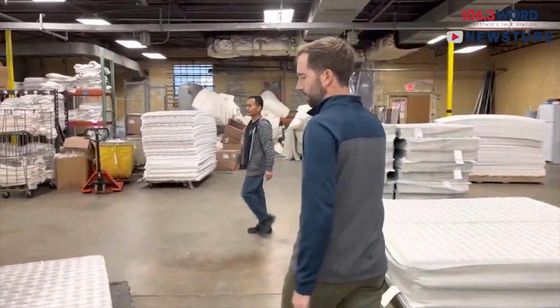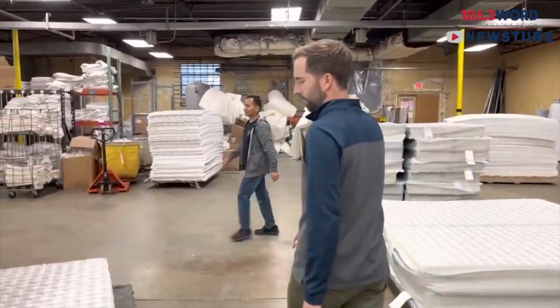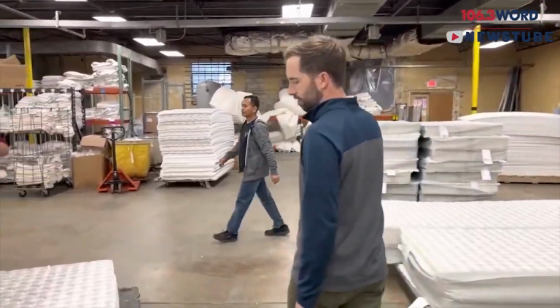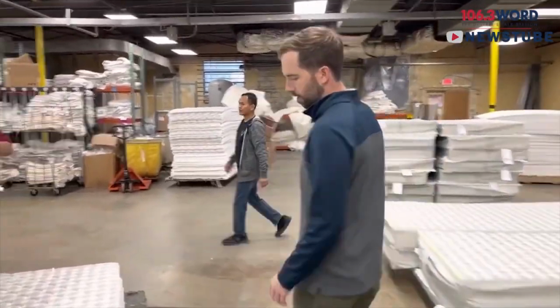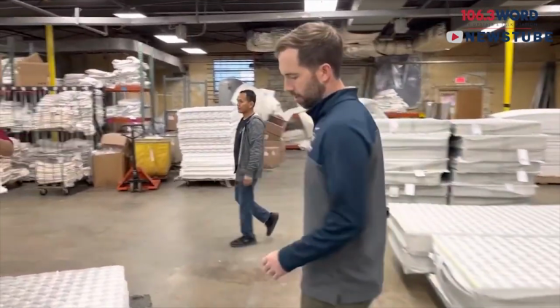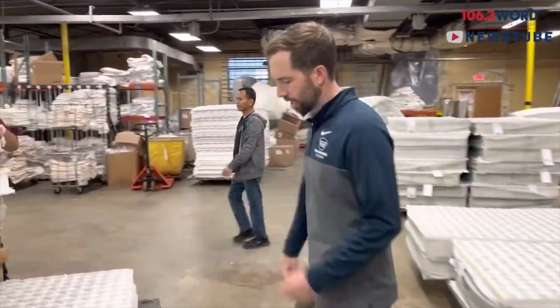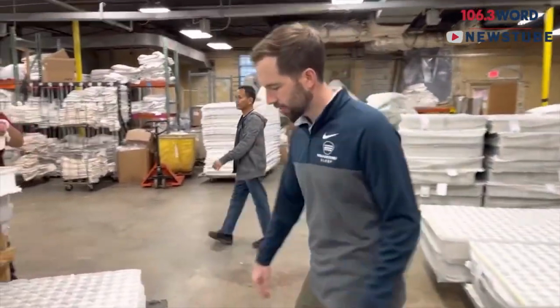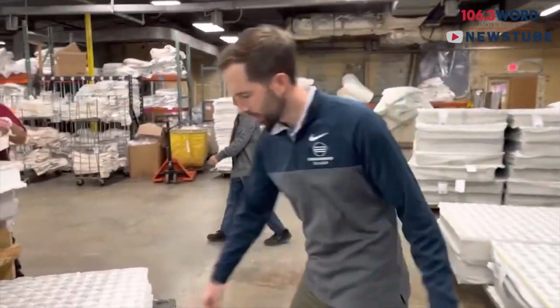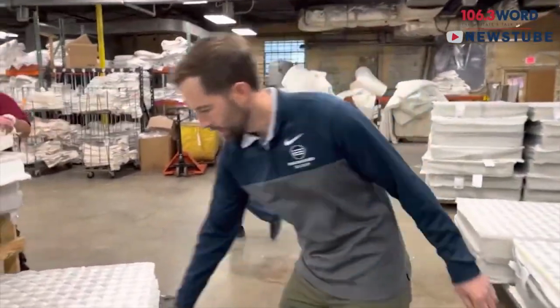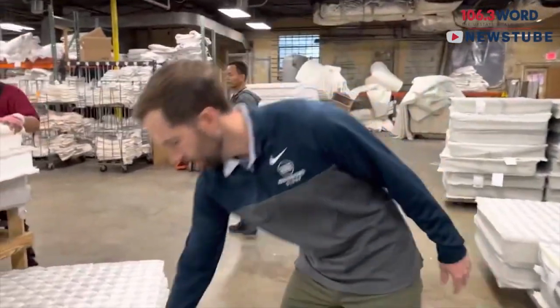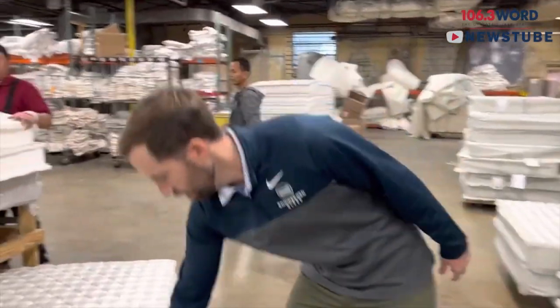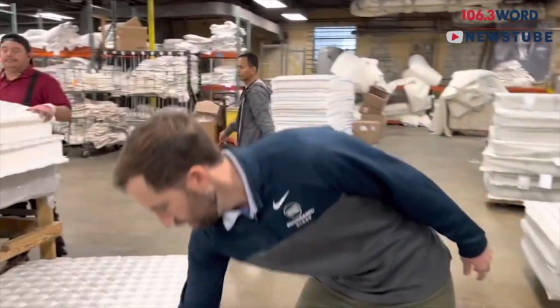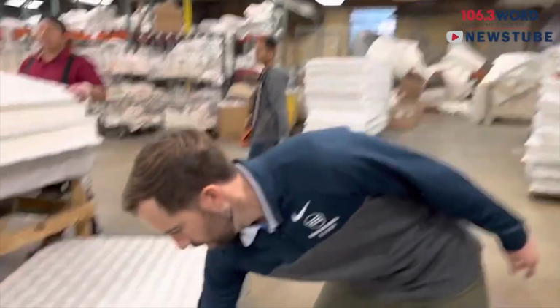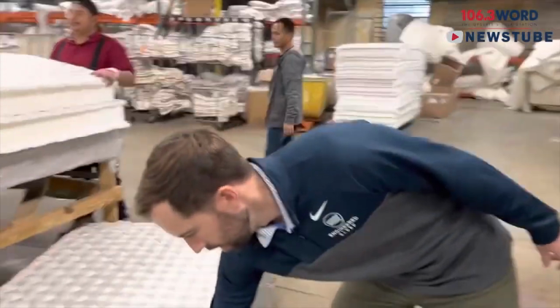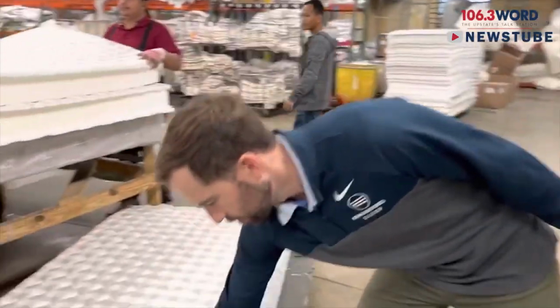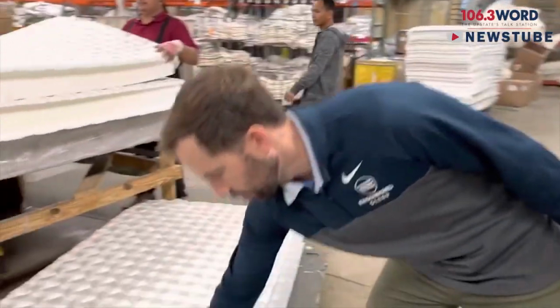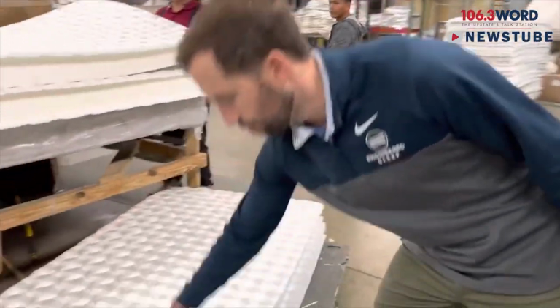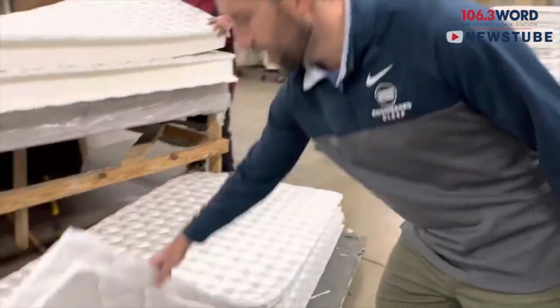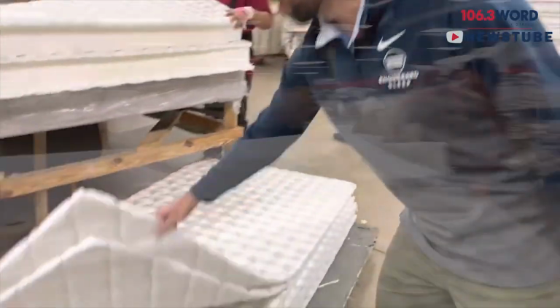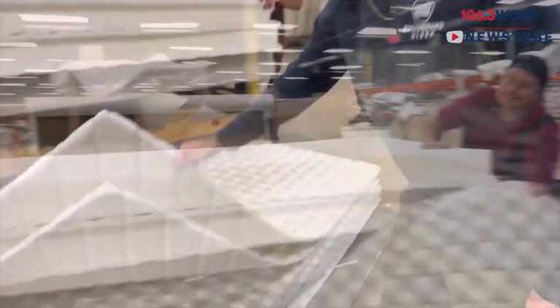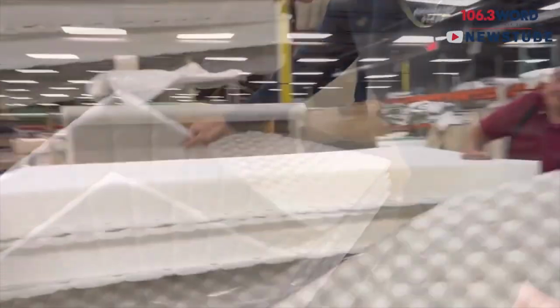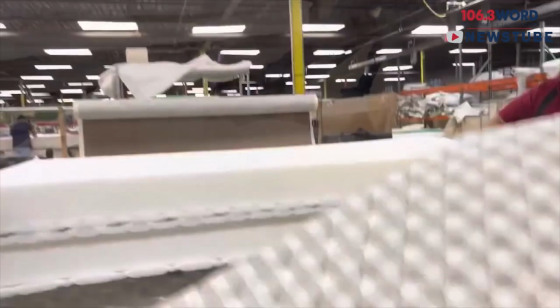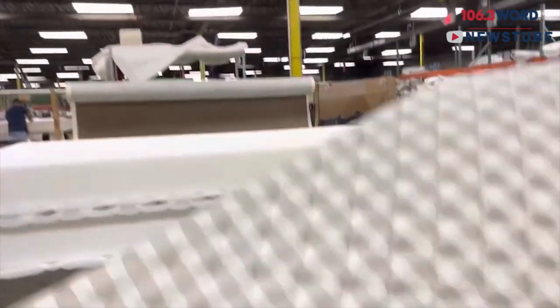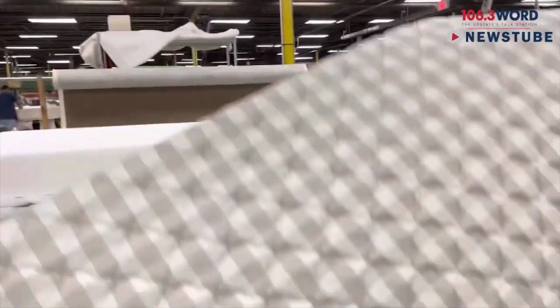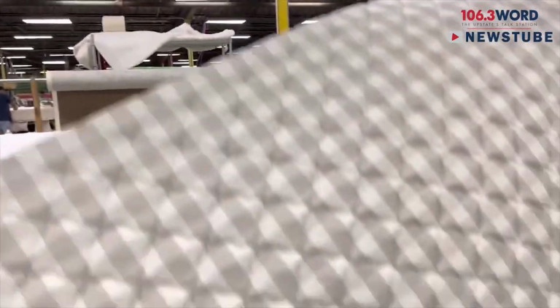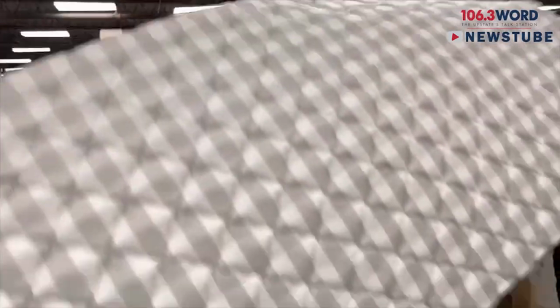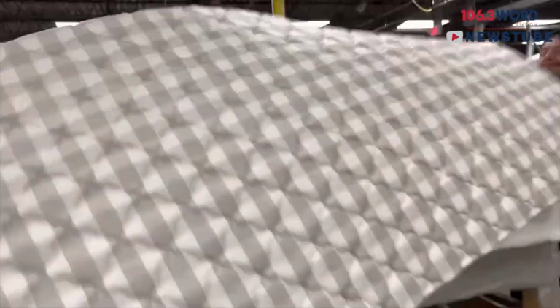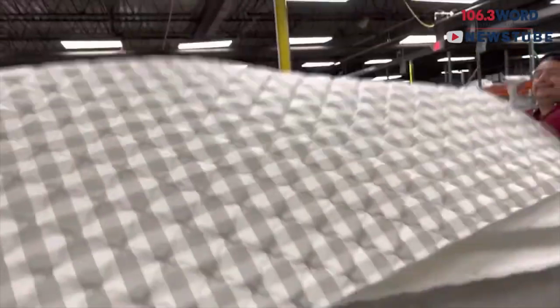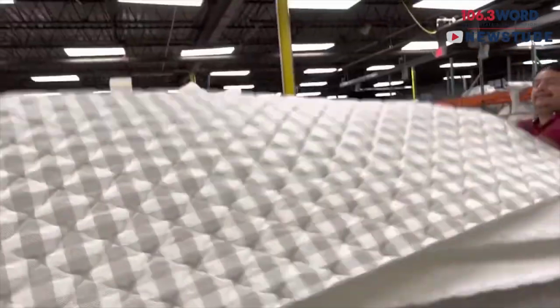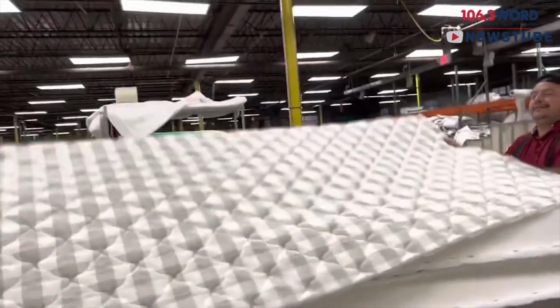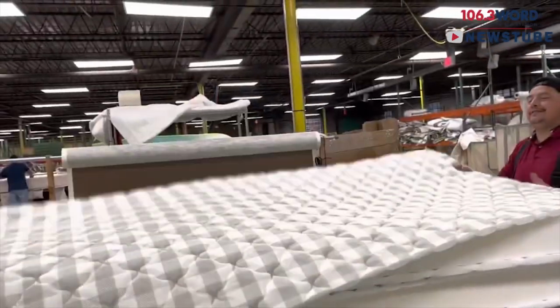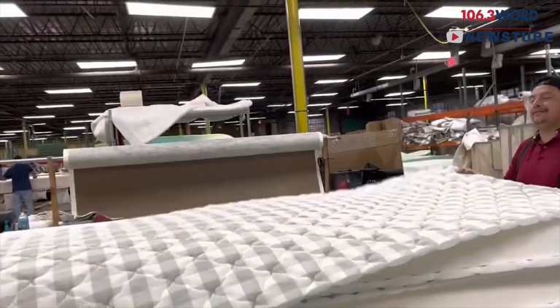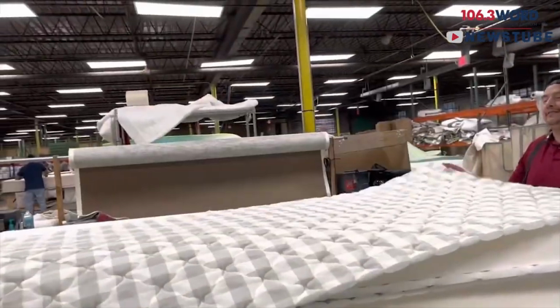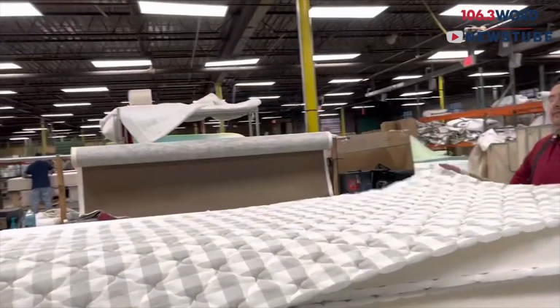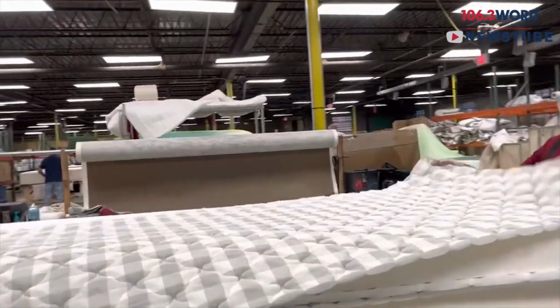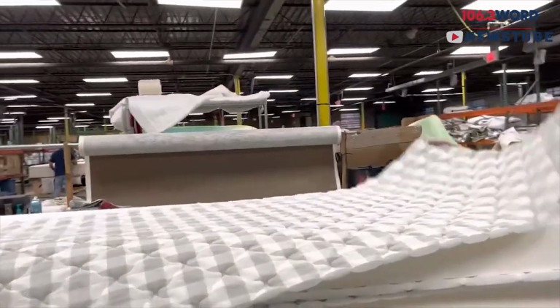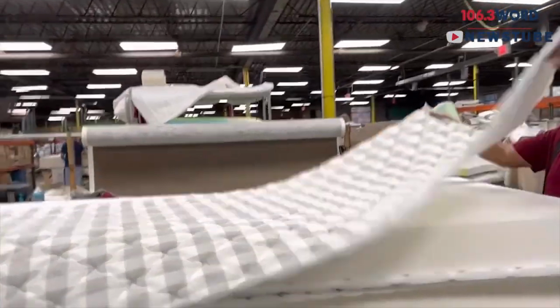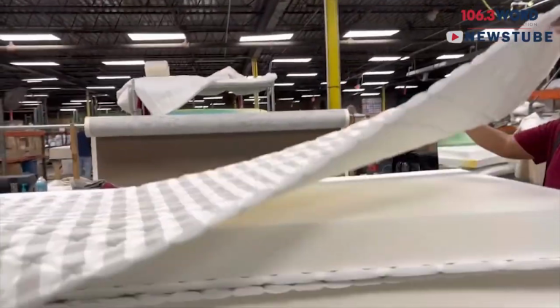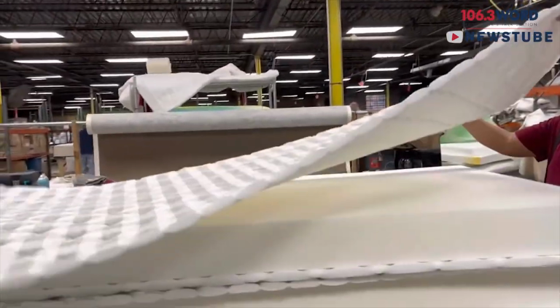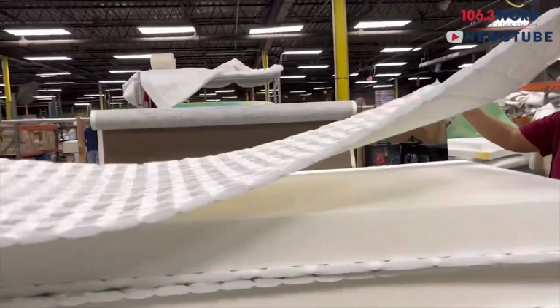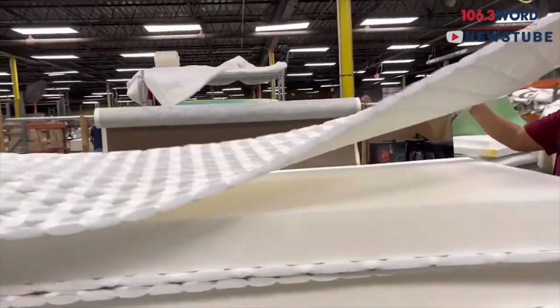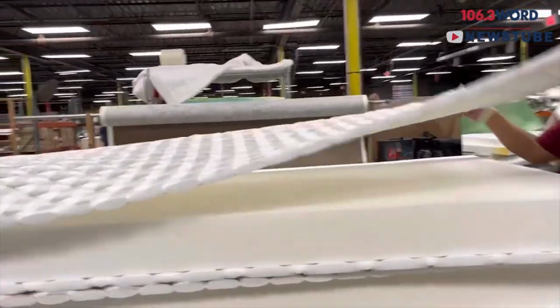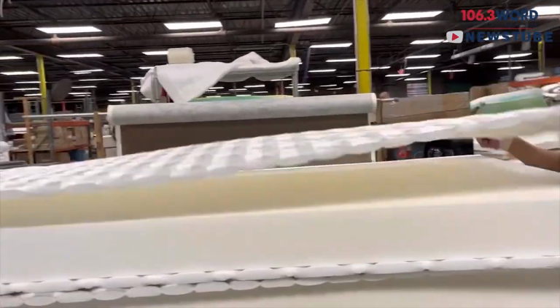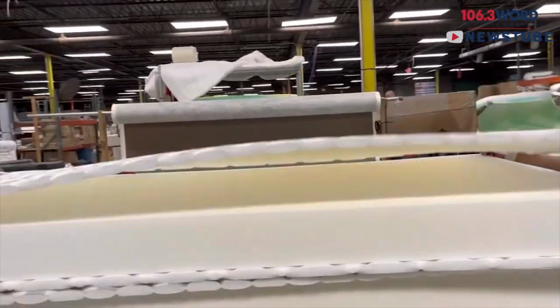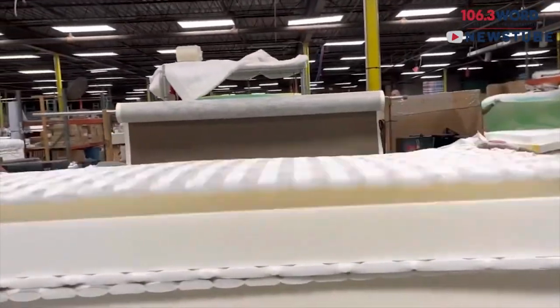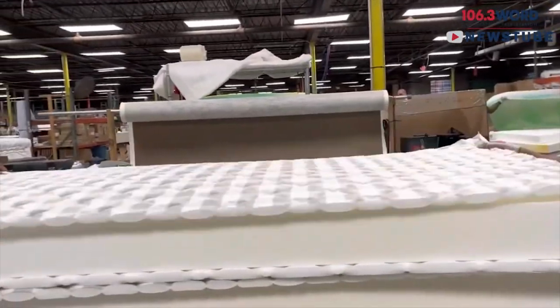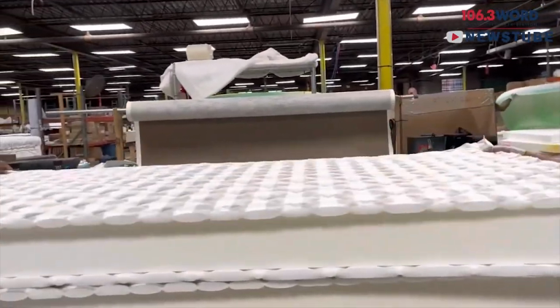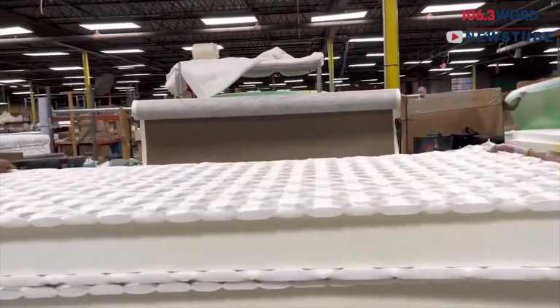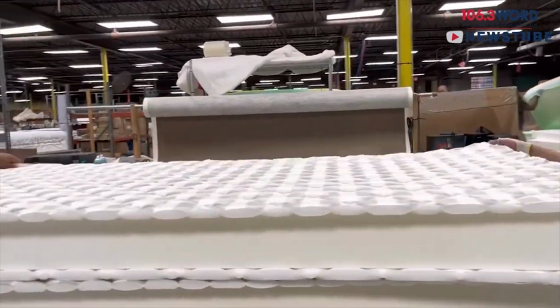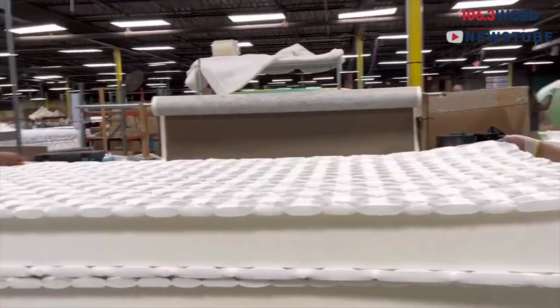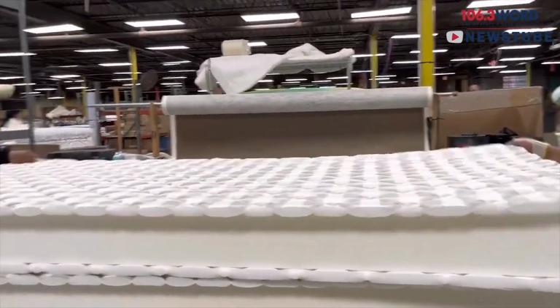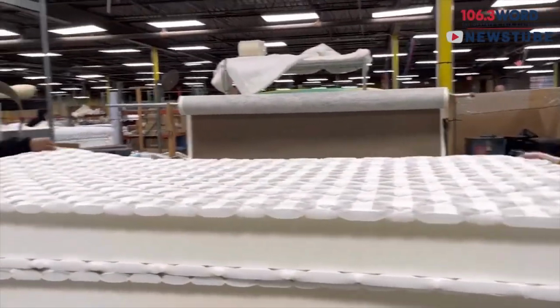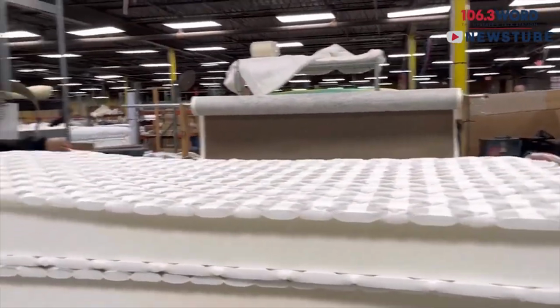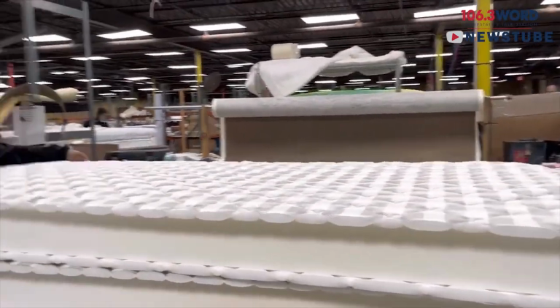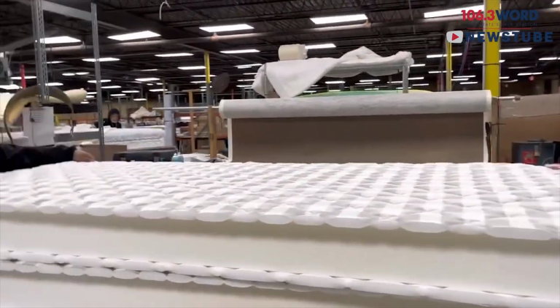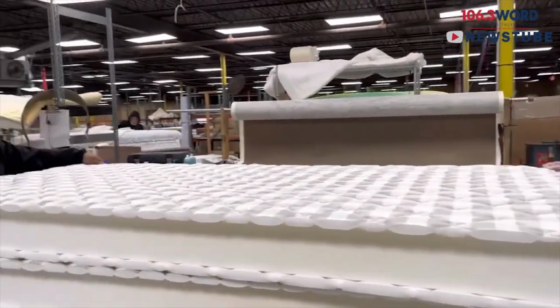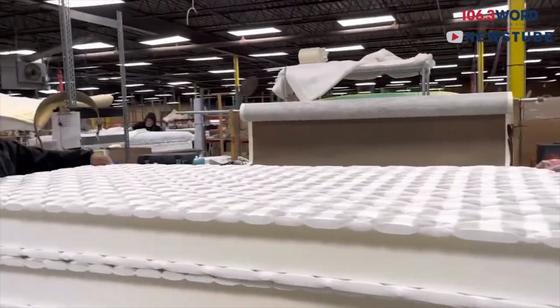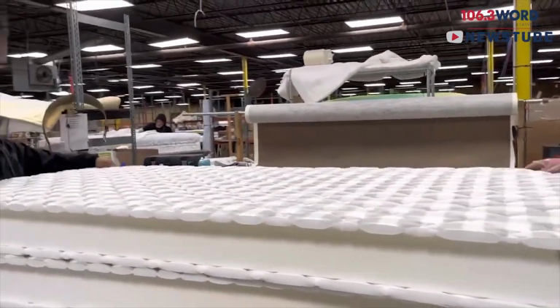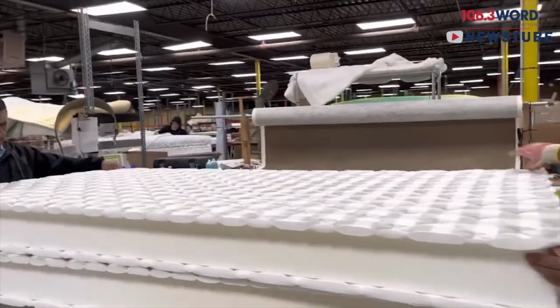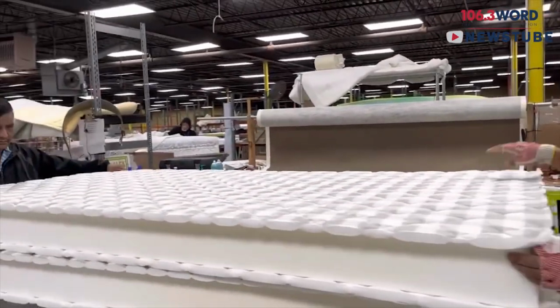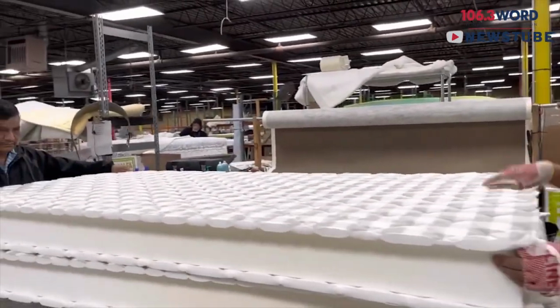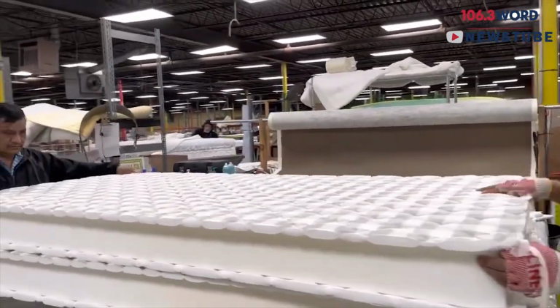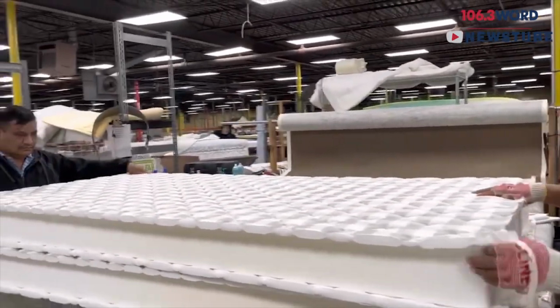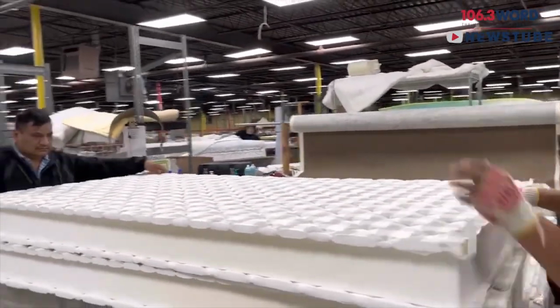These quilt panels here are being added on to build — this is one of the trucking mattresses that we made.